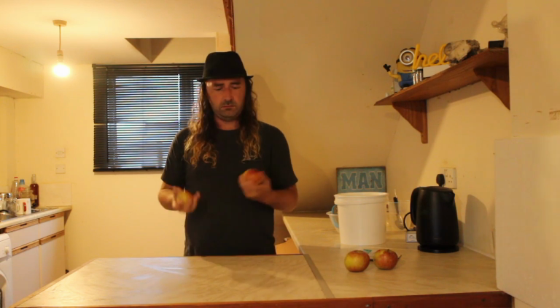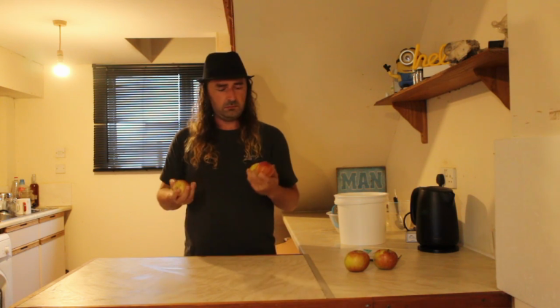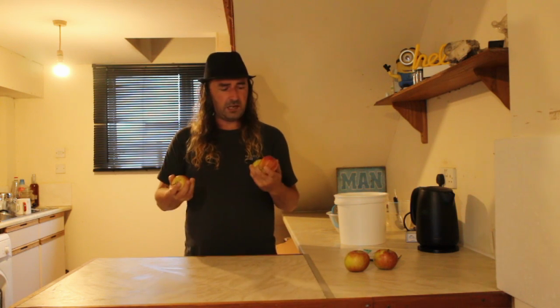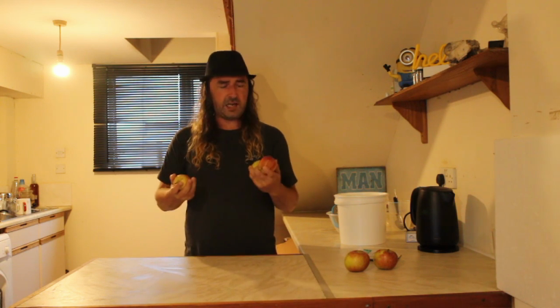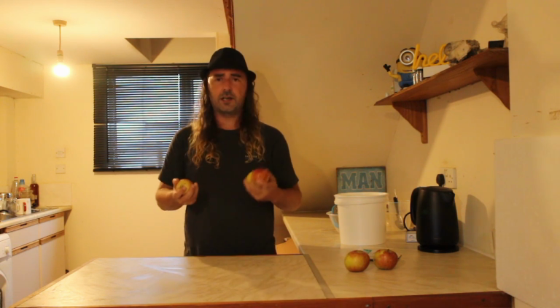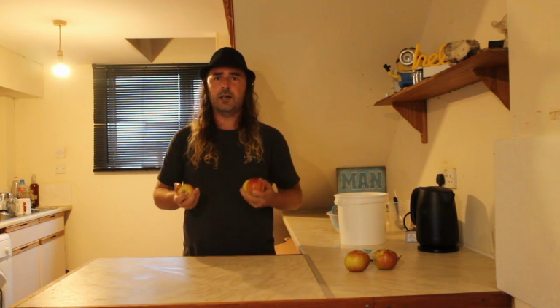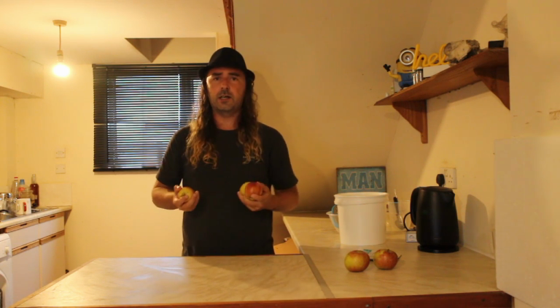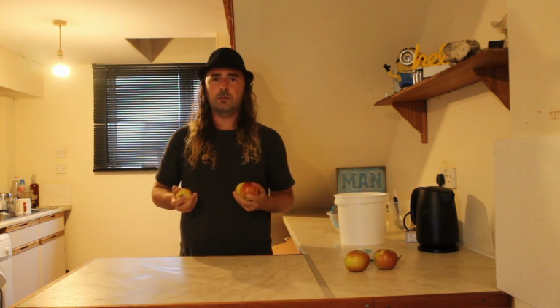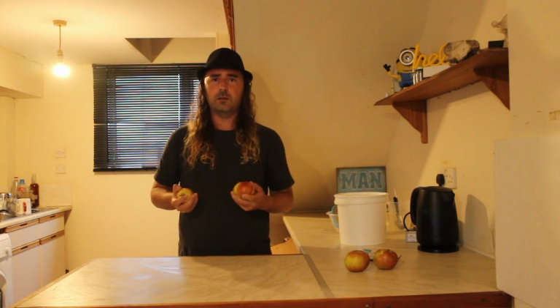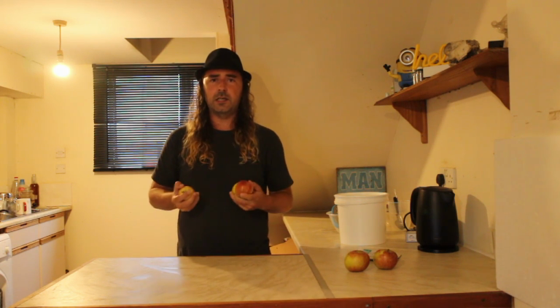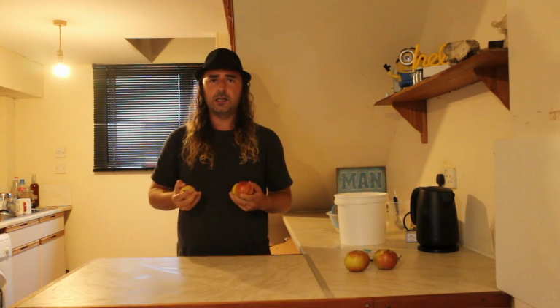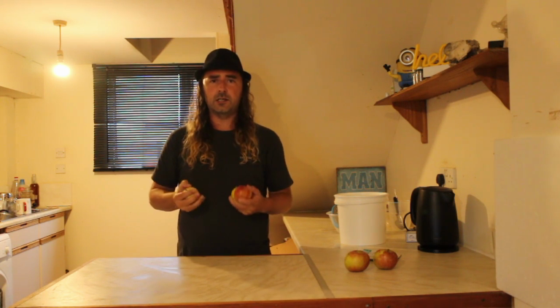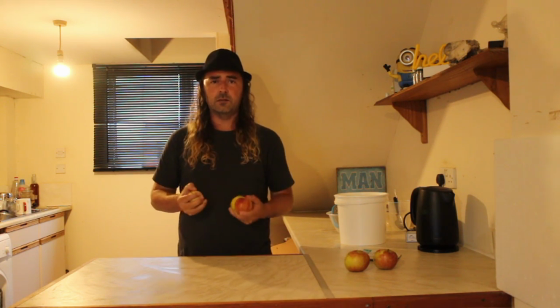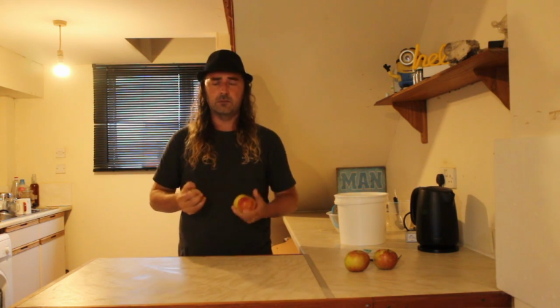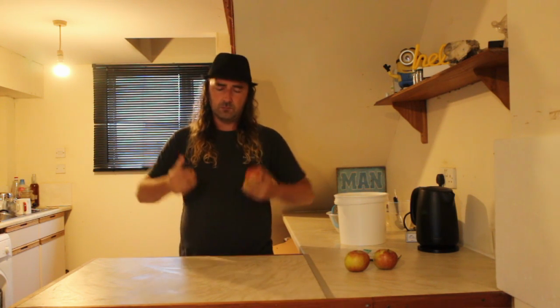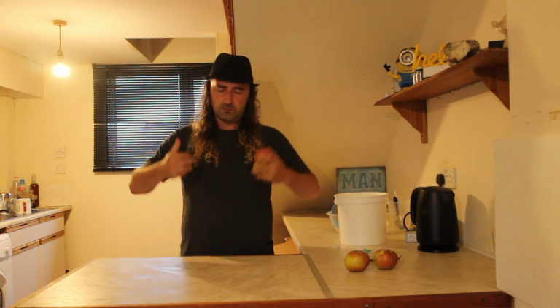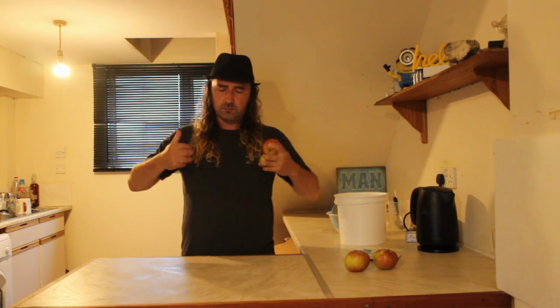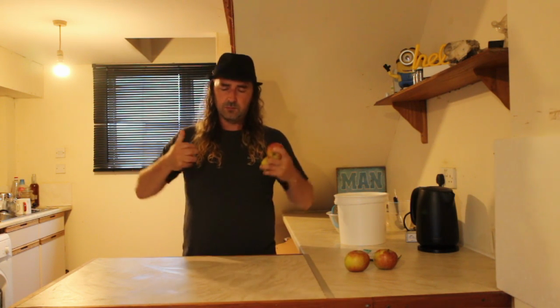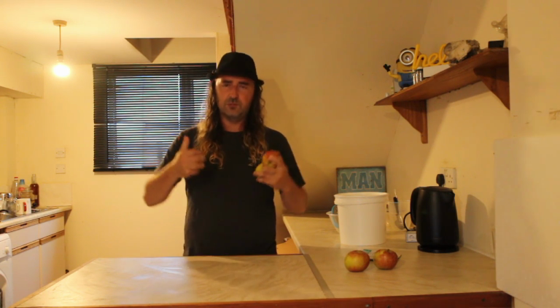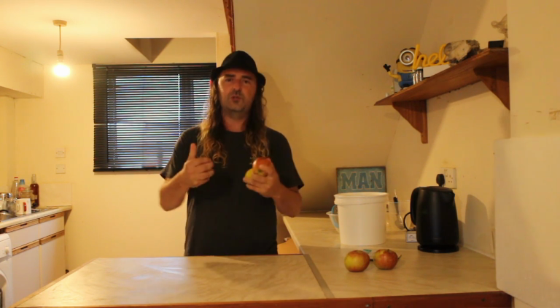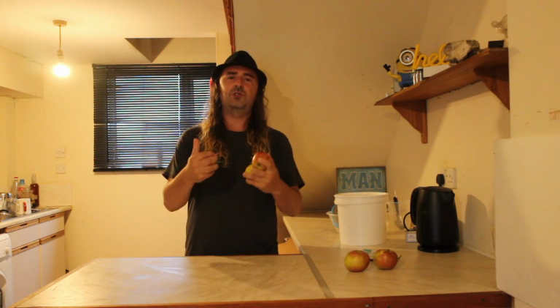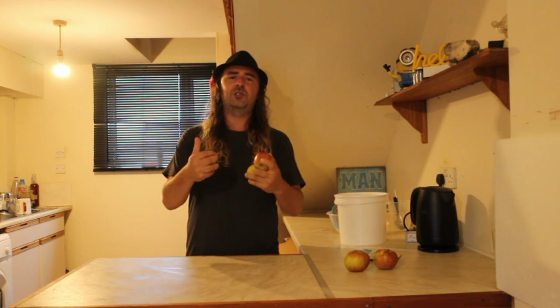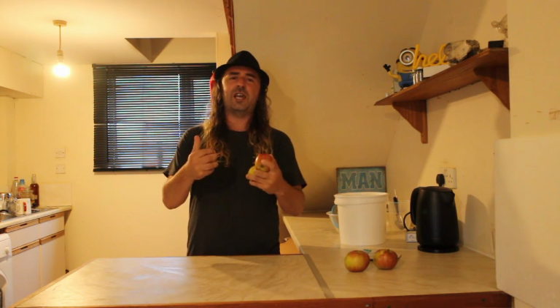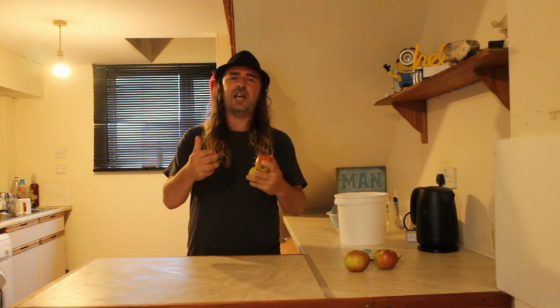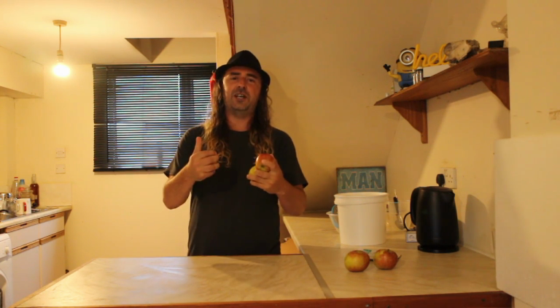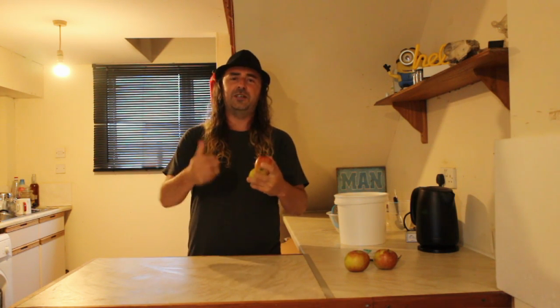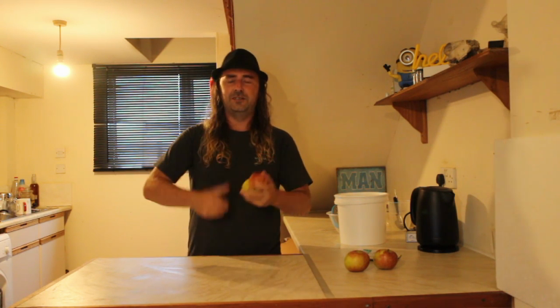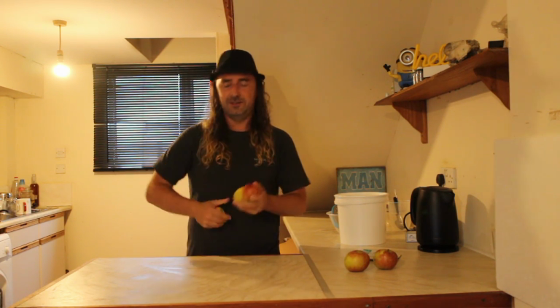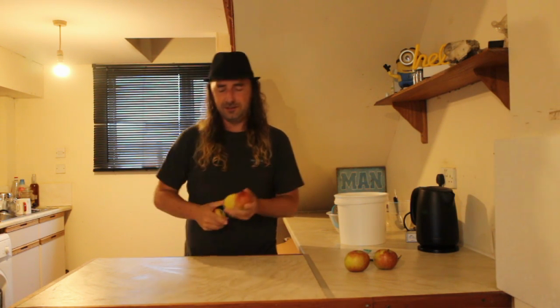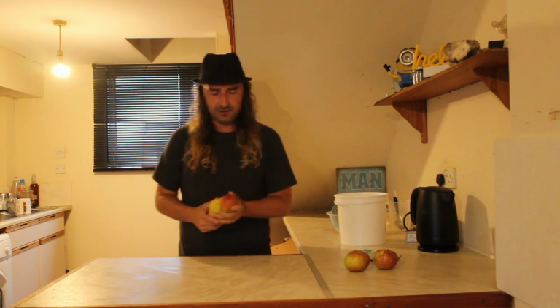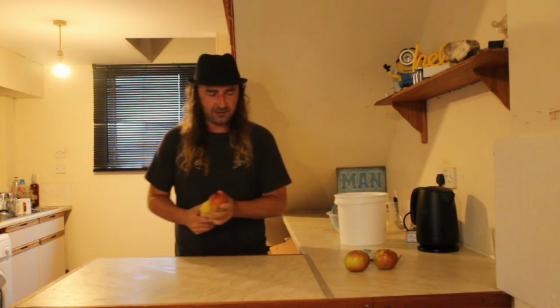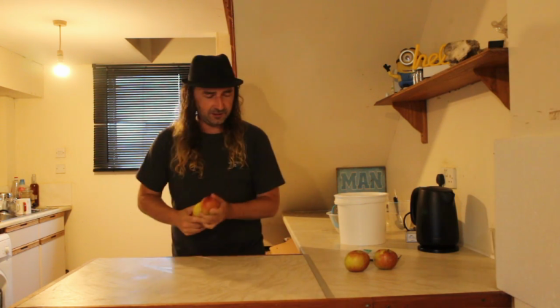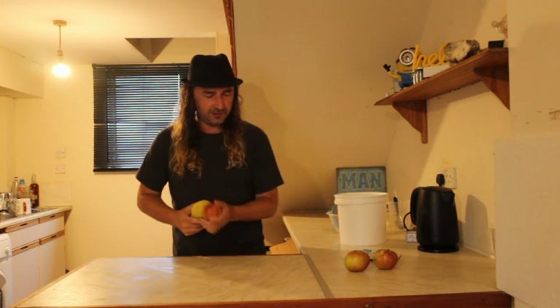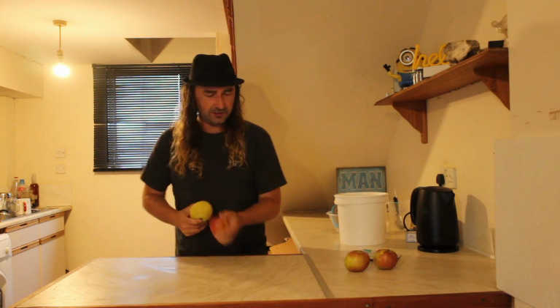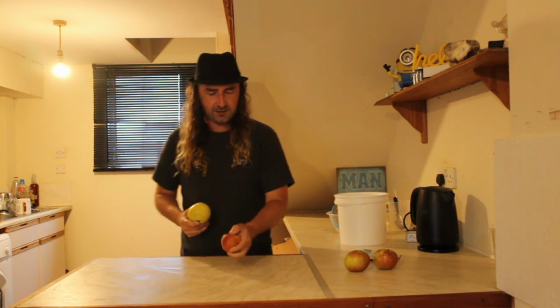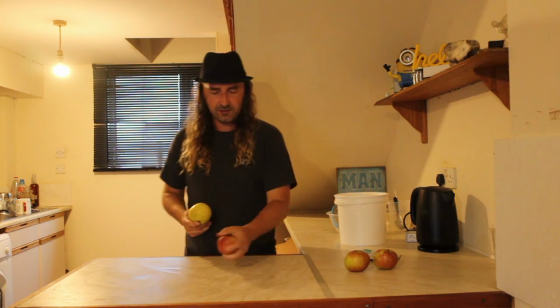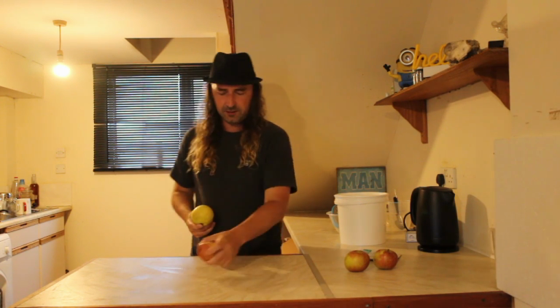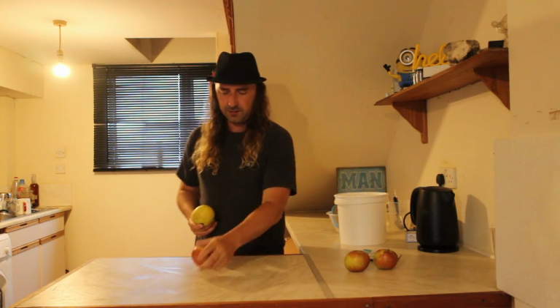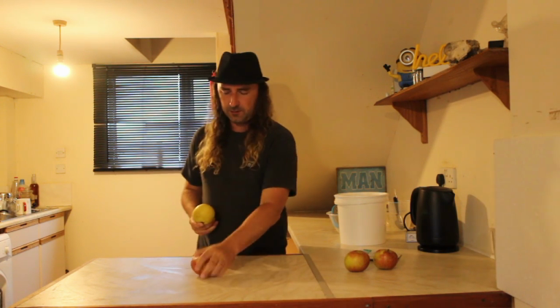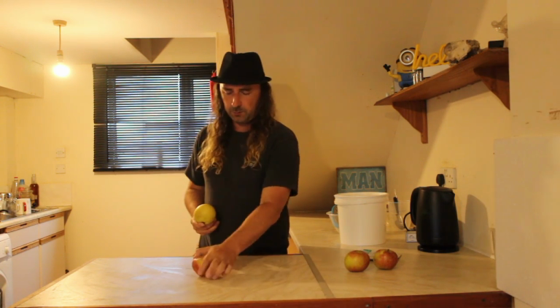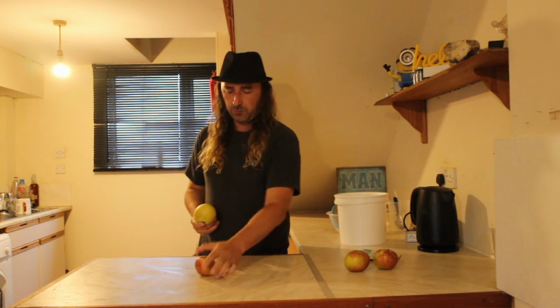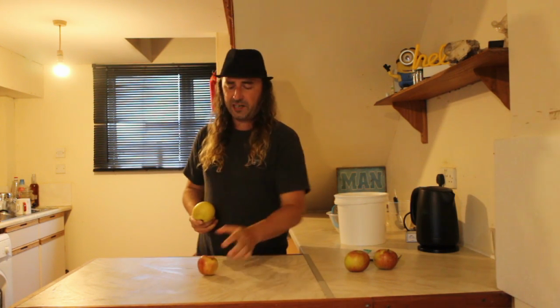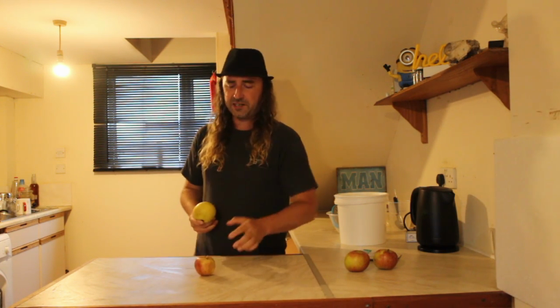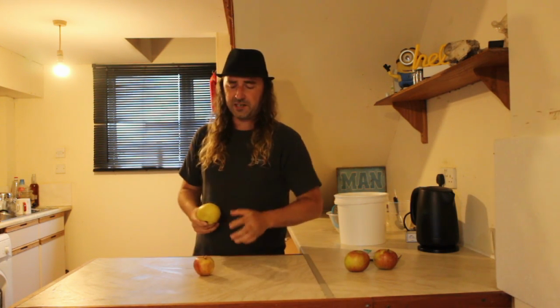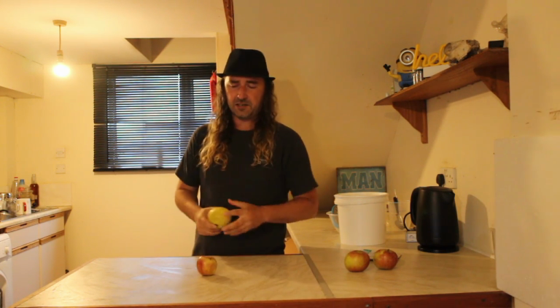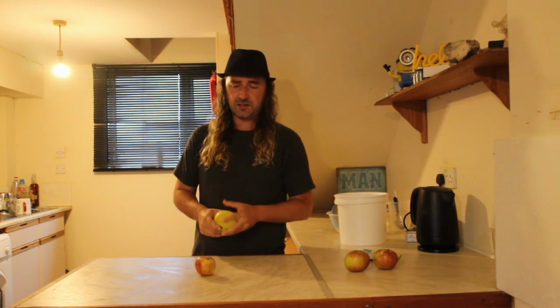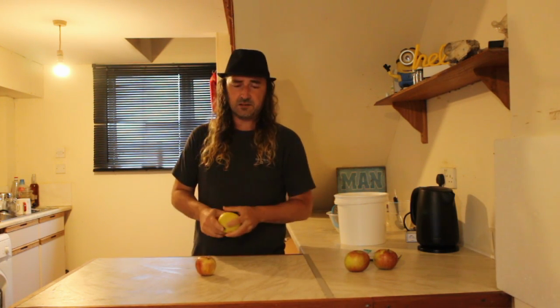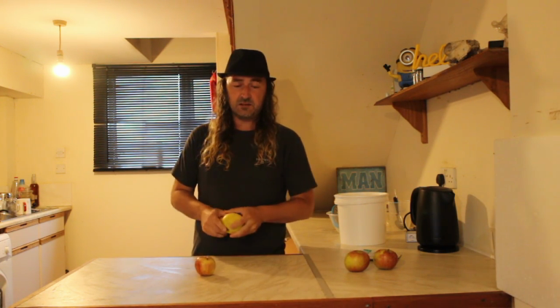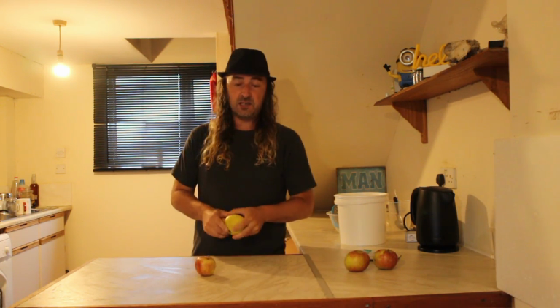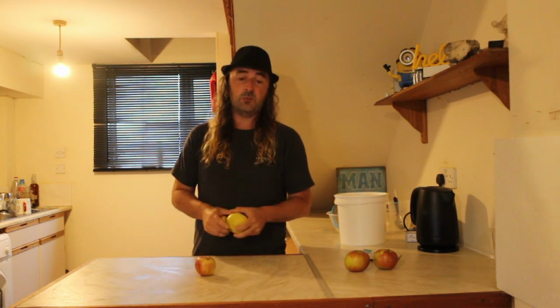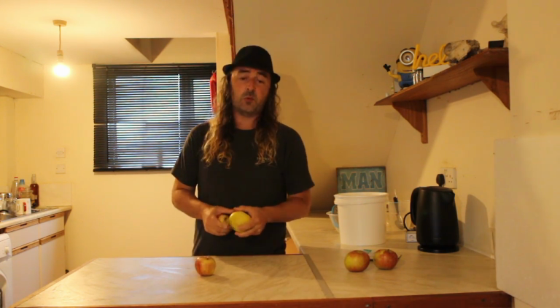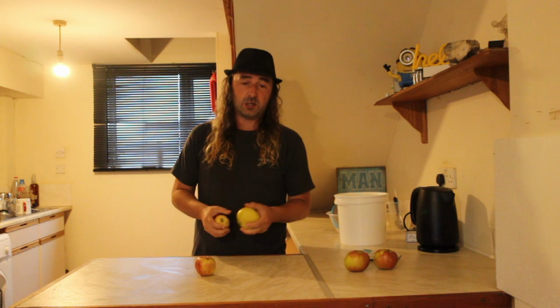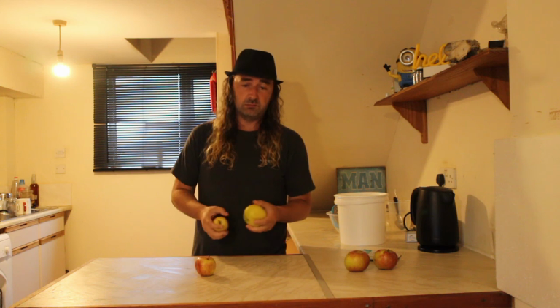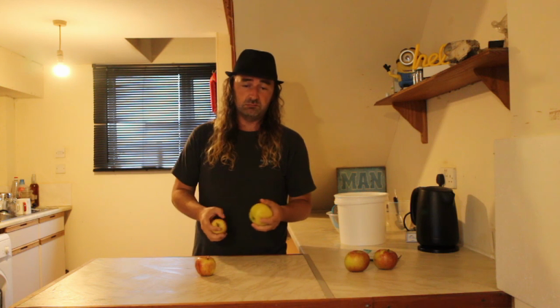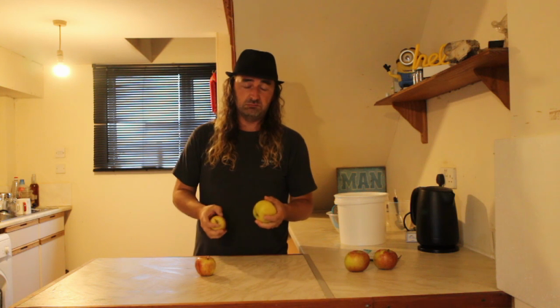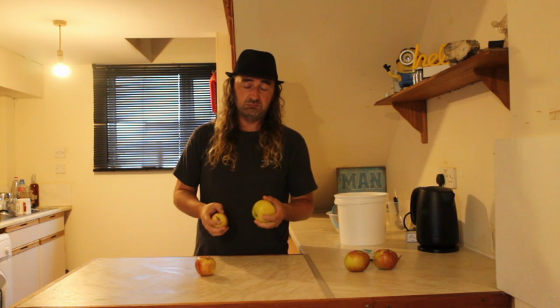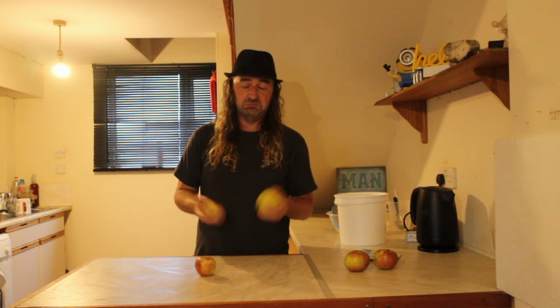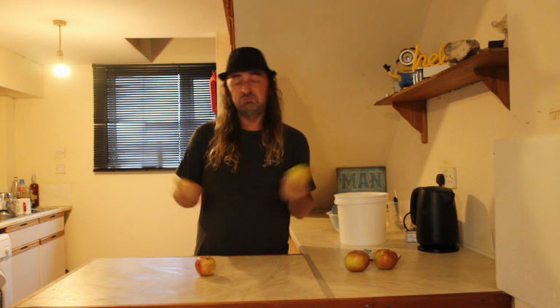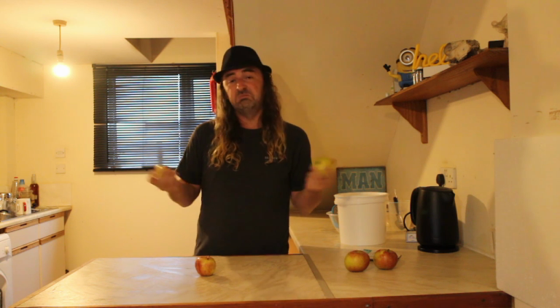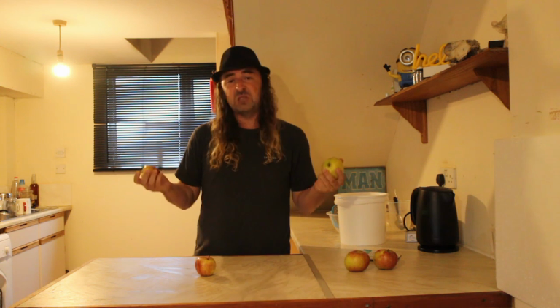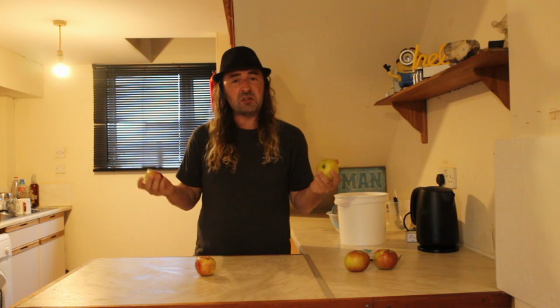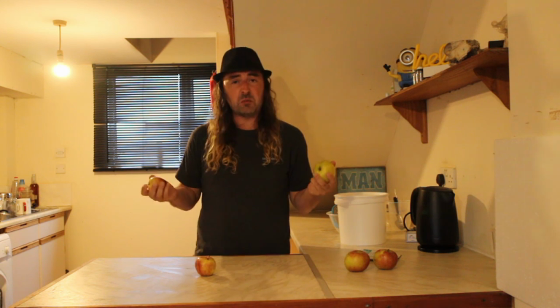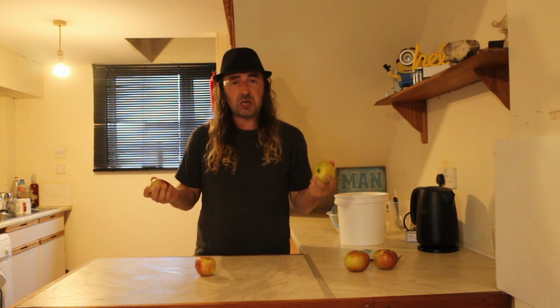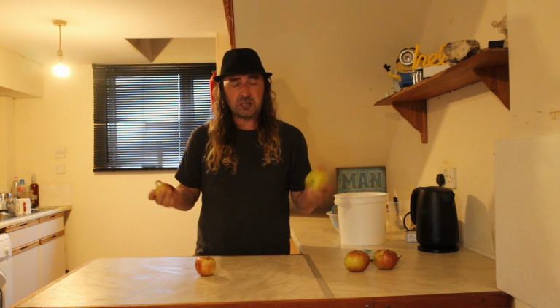Hand-eye coordination: 10. Brainsales: nil point. Nevermind.